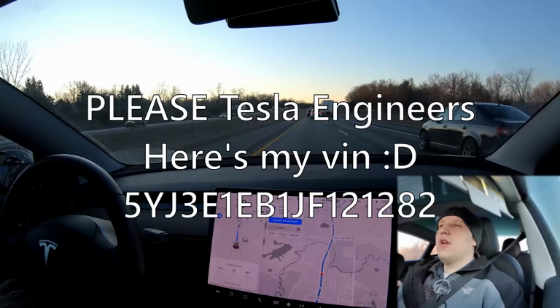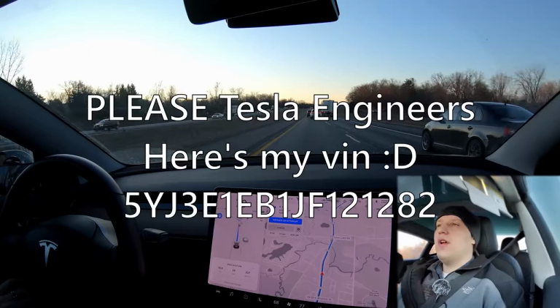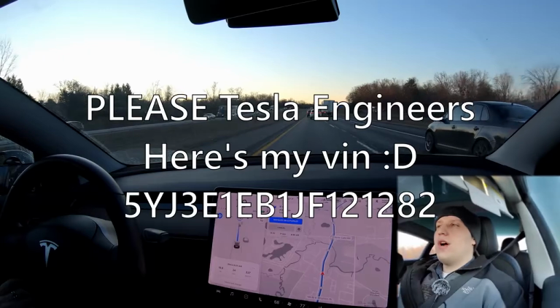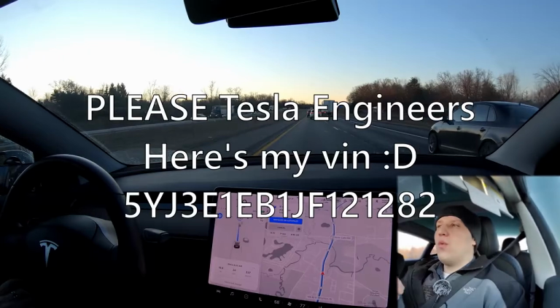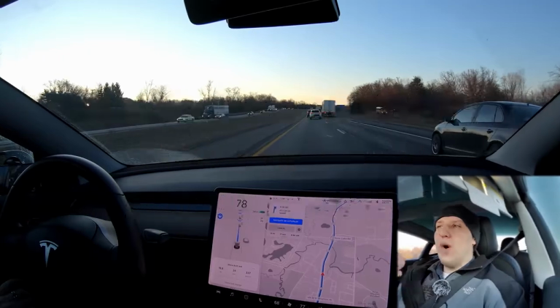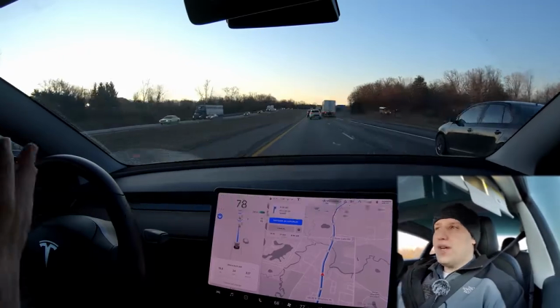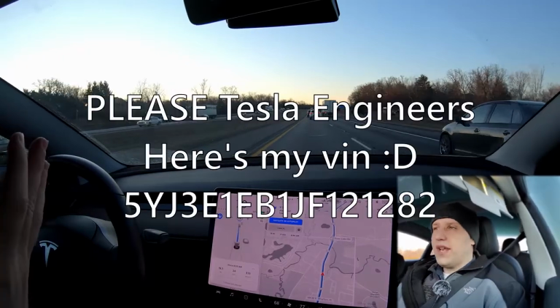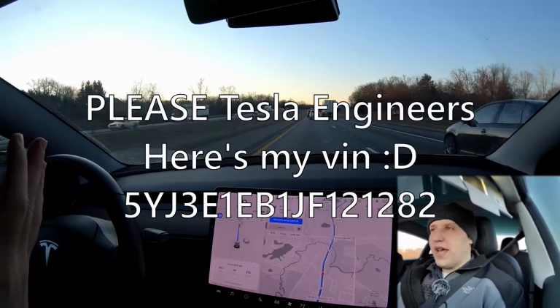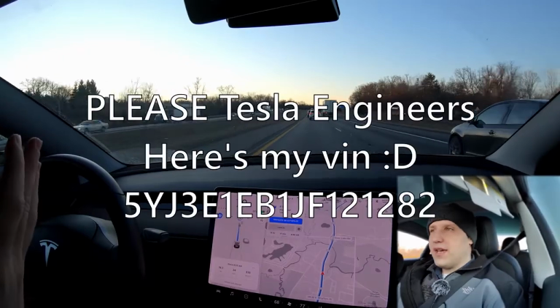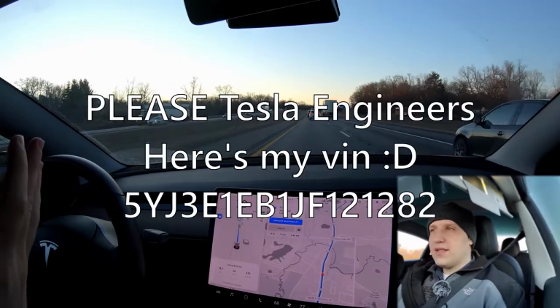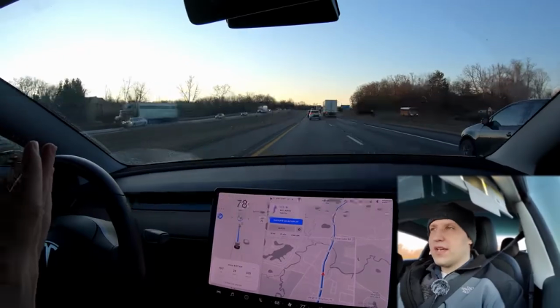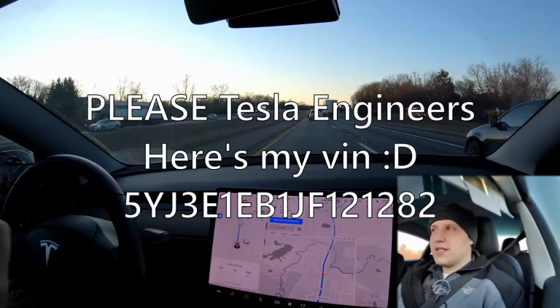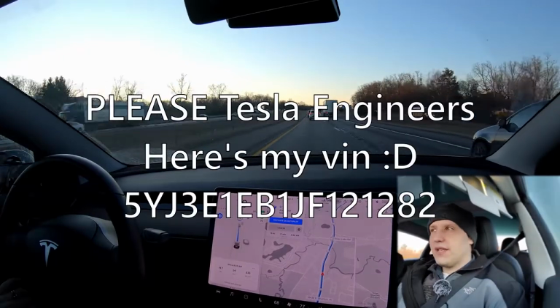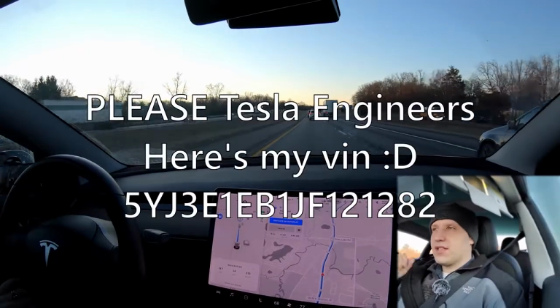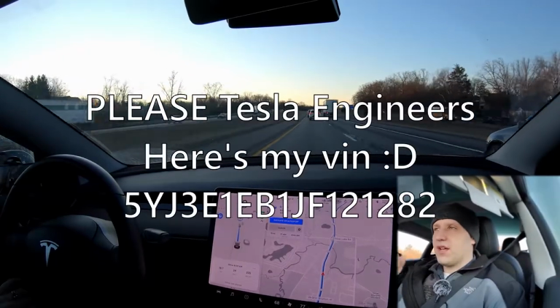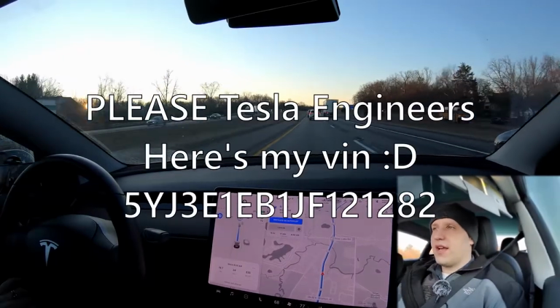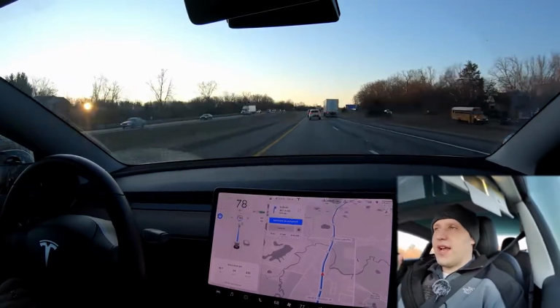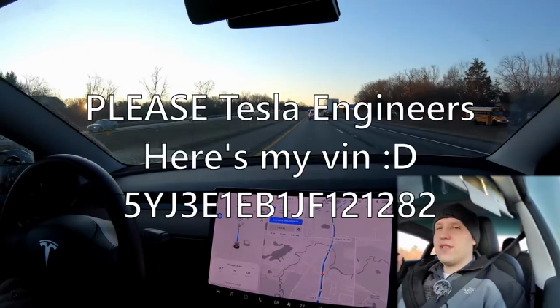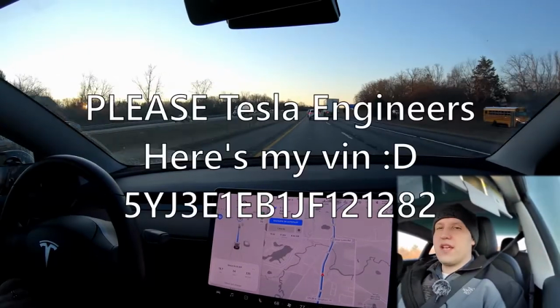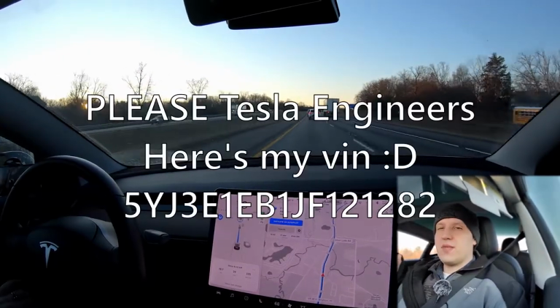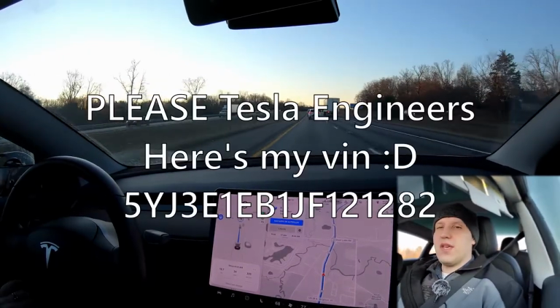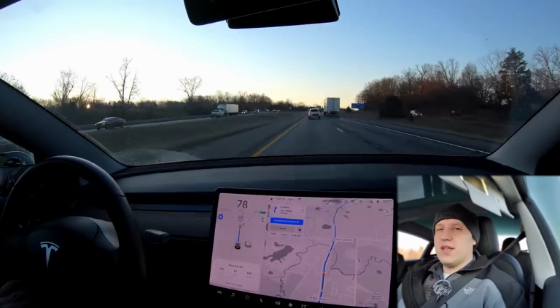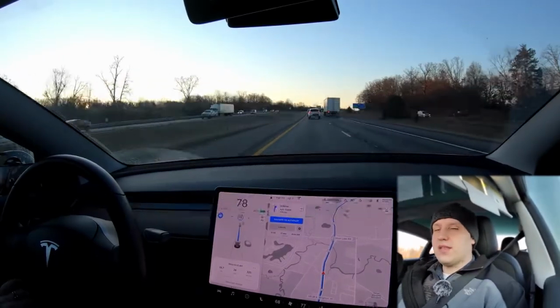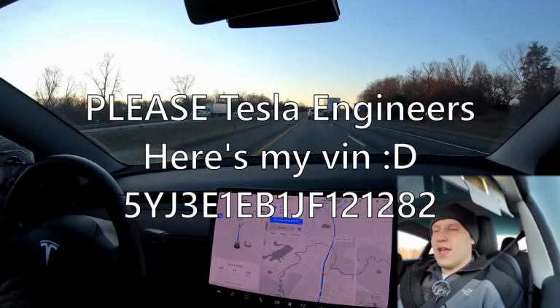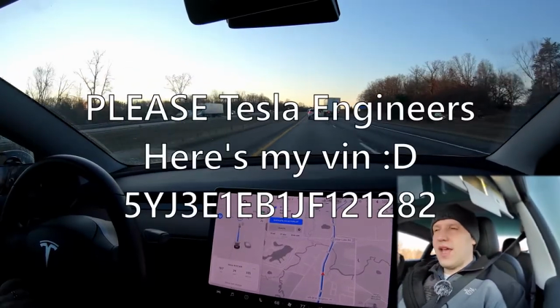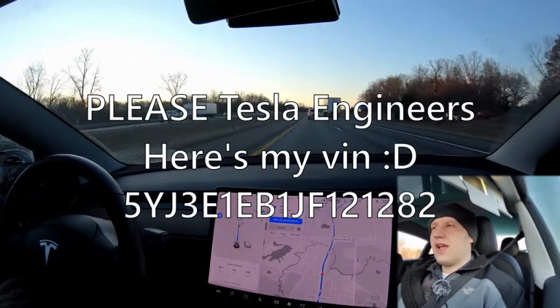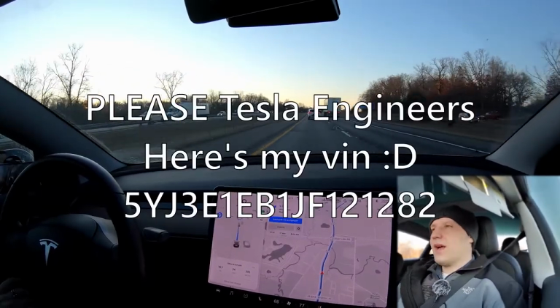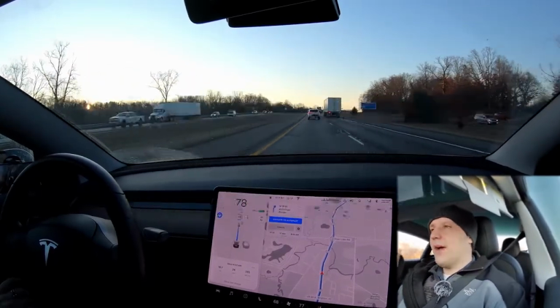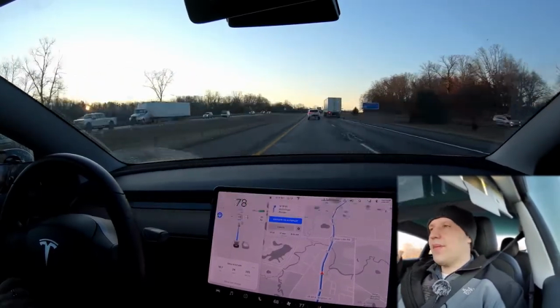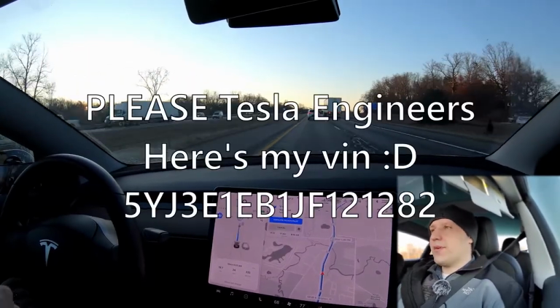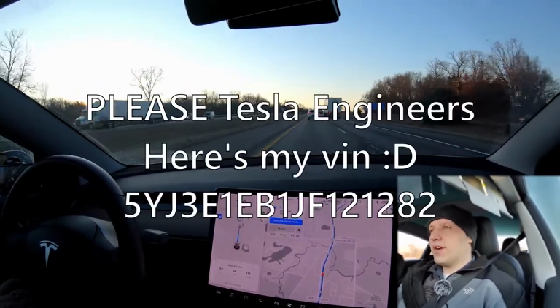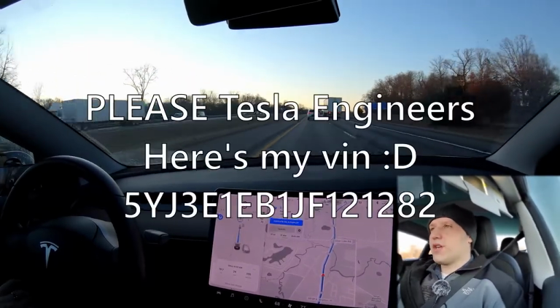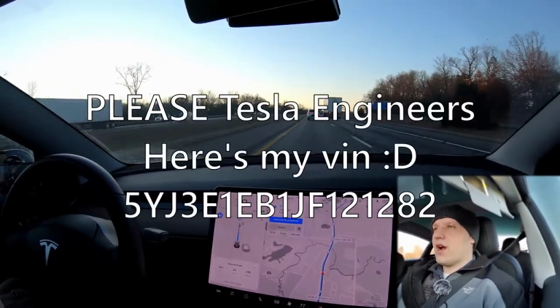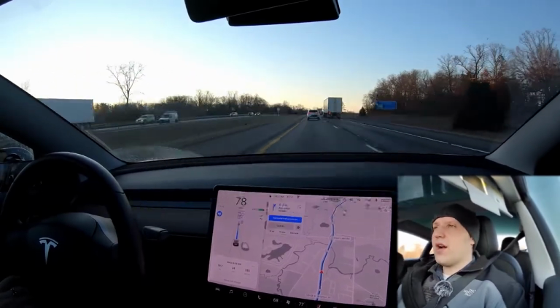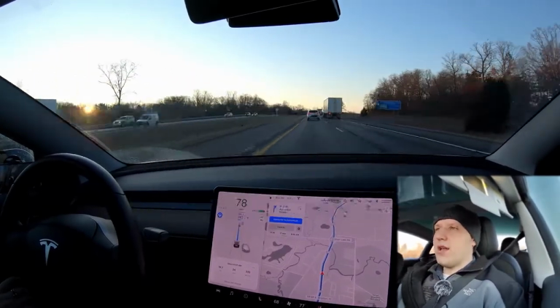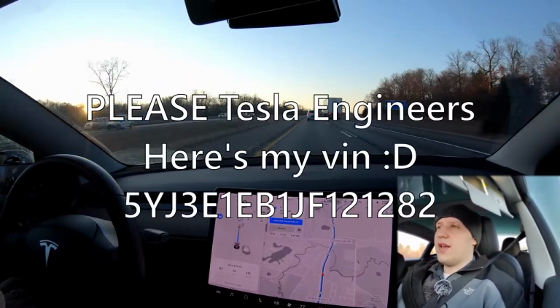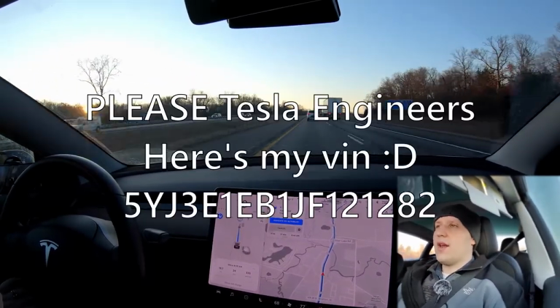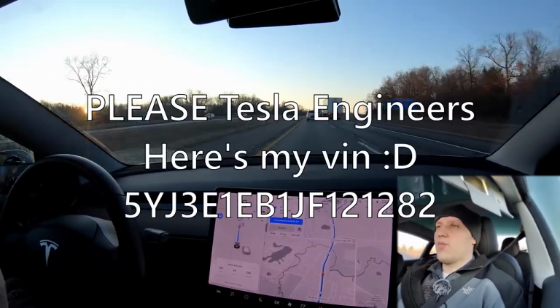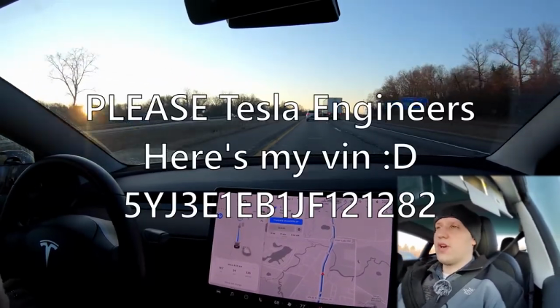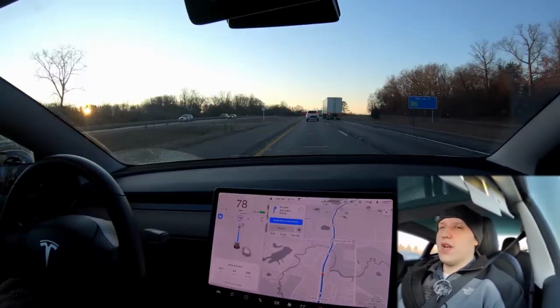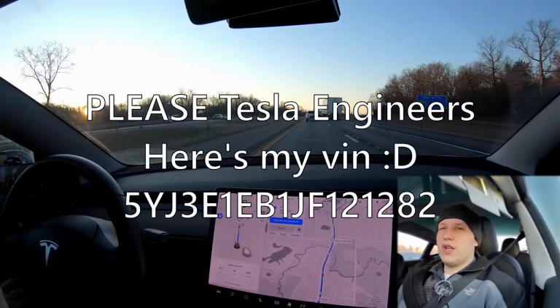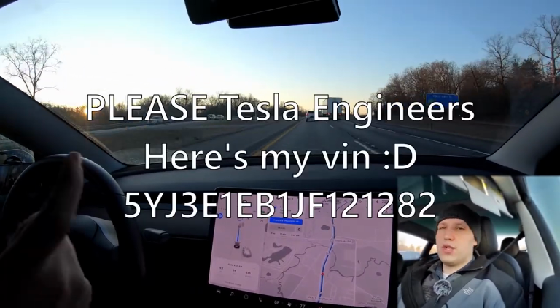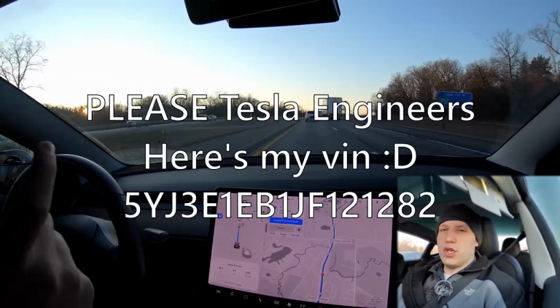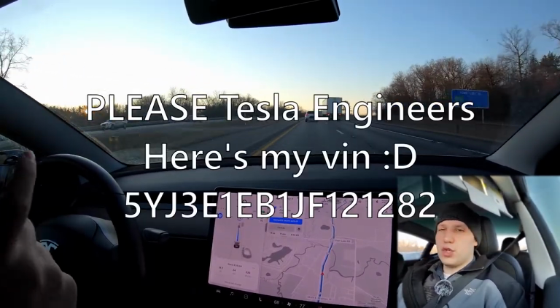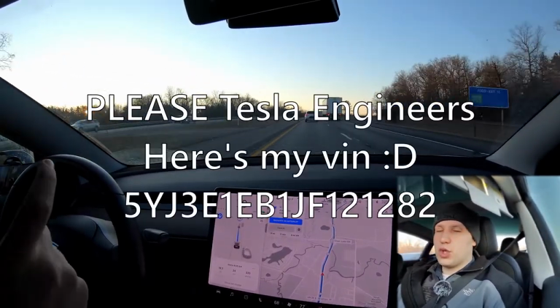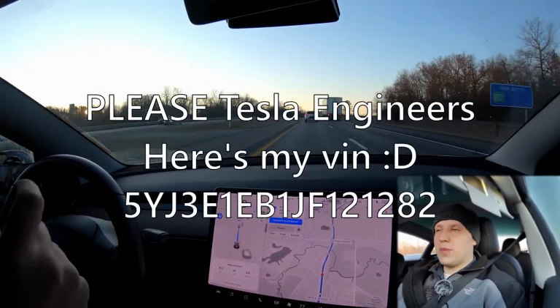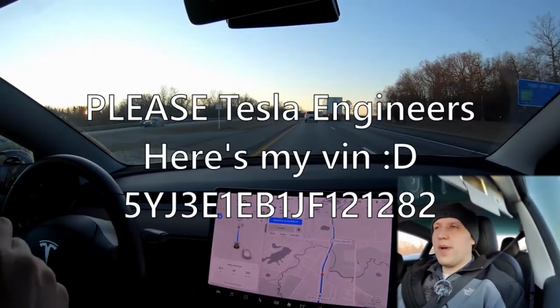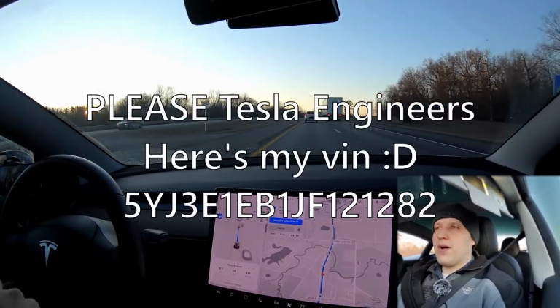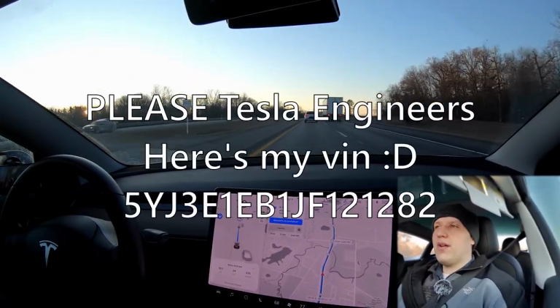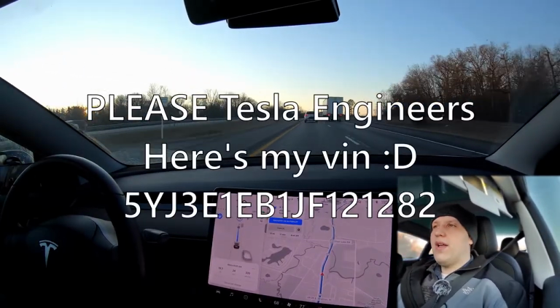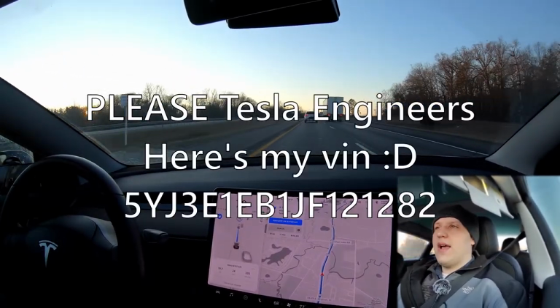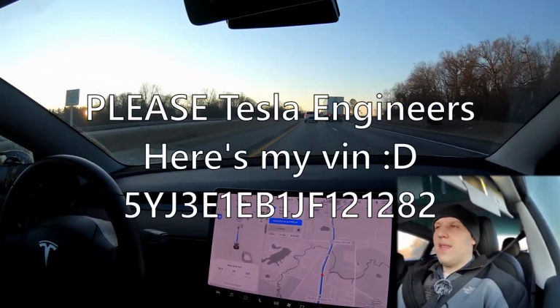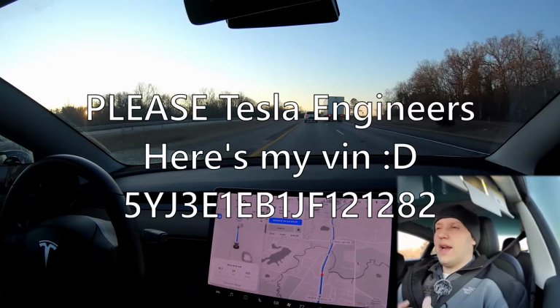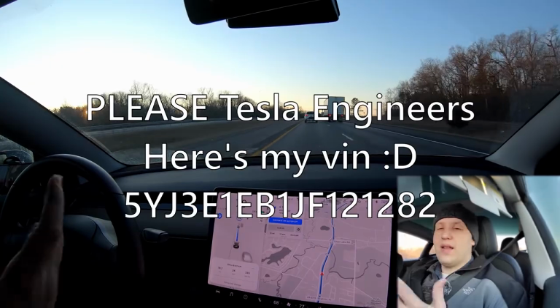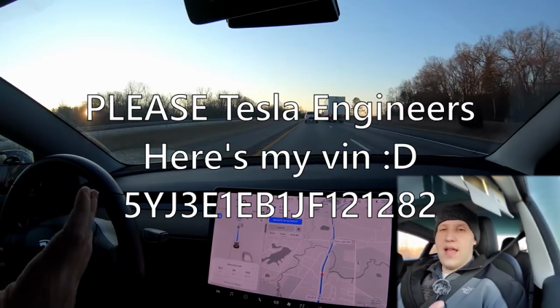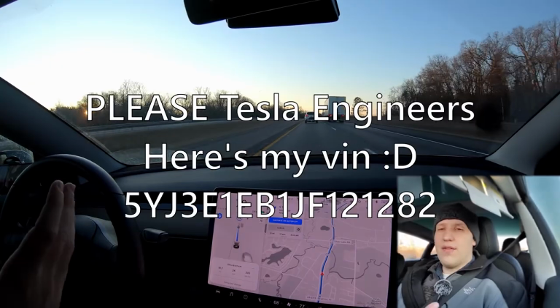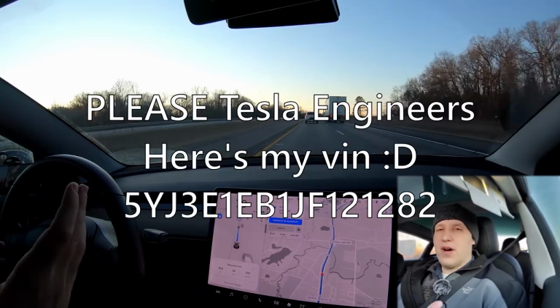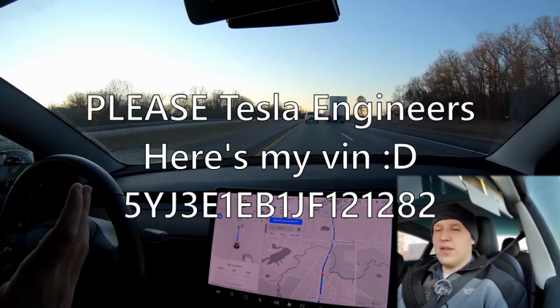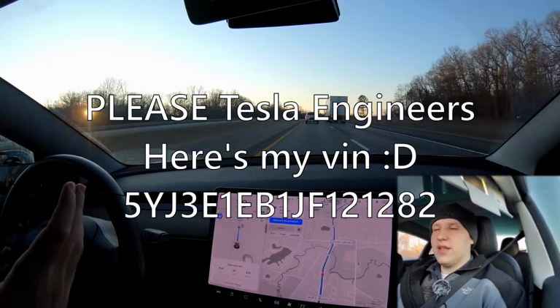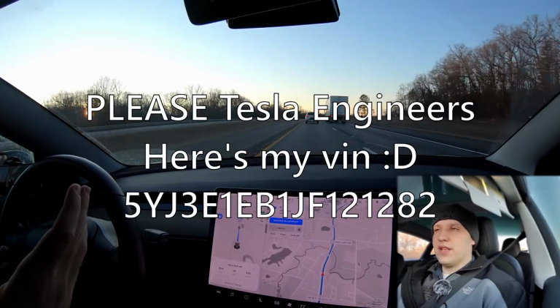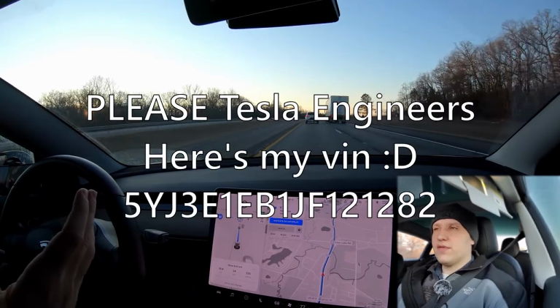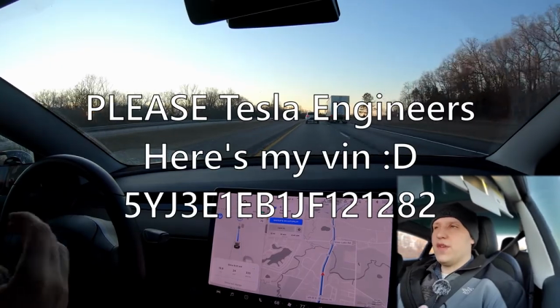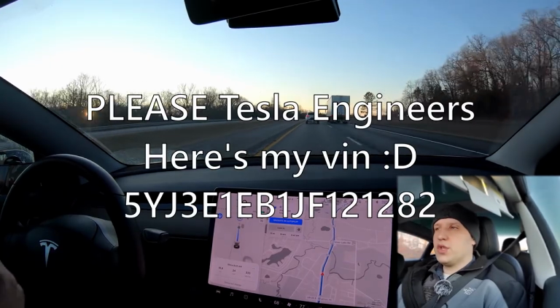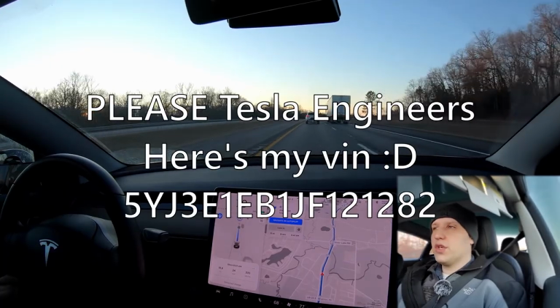One day, Tesla is going to contact me and say, hey, come on, bring your car in and we're going to change your chip out, and then I'll have all the latest features.